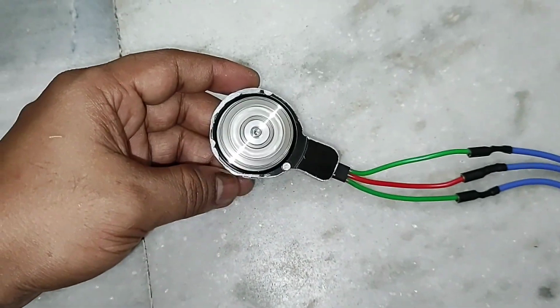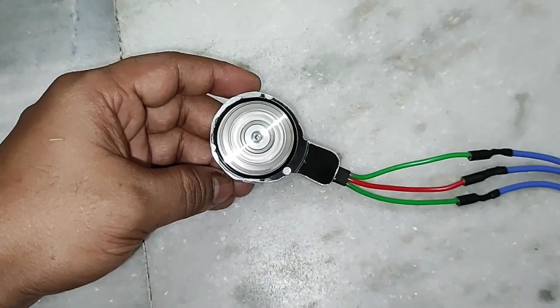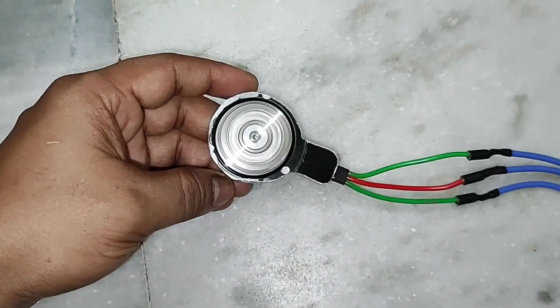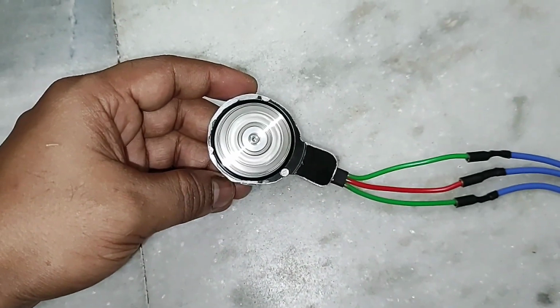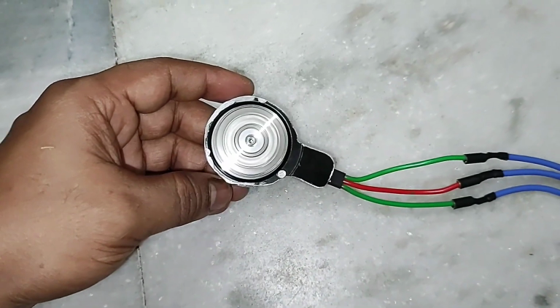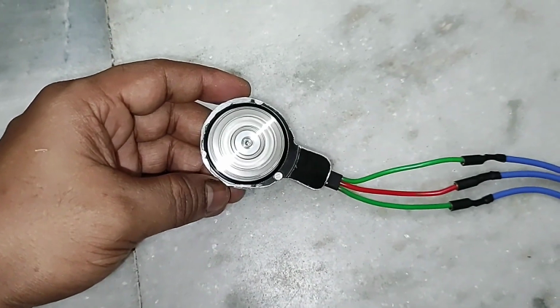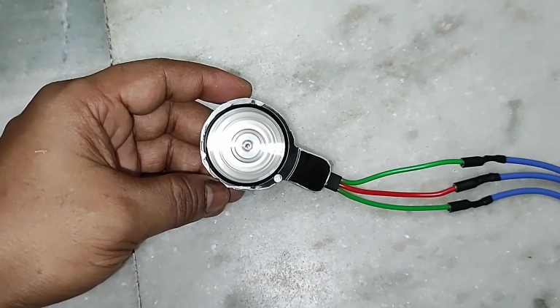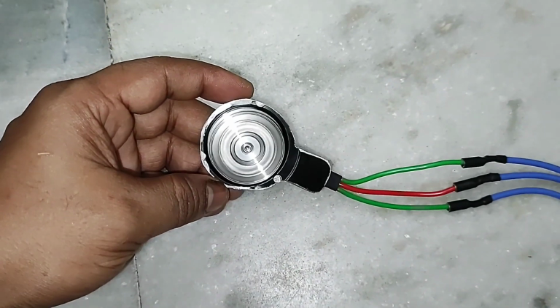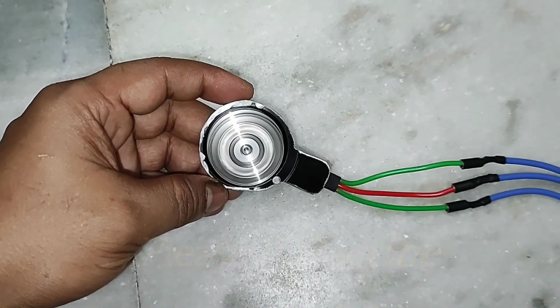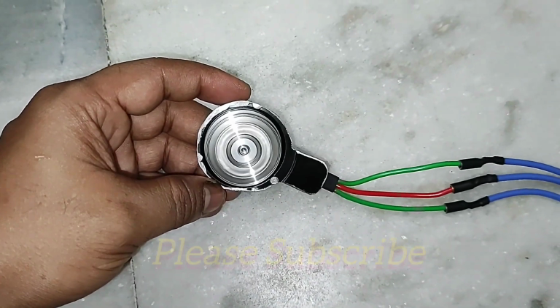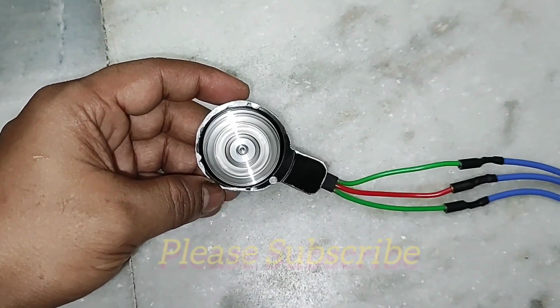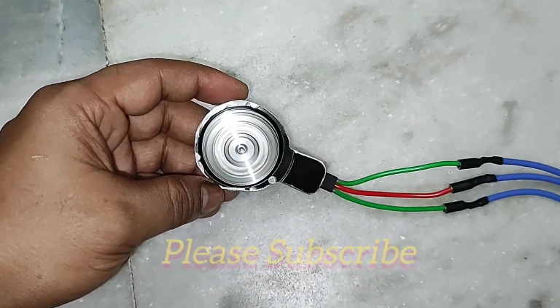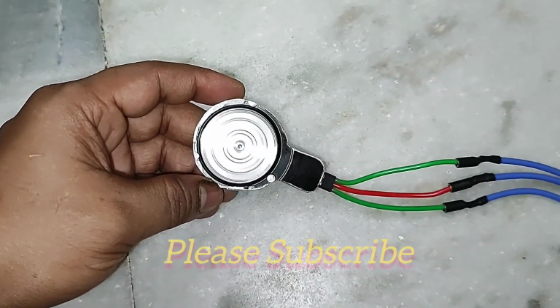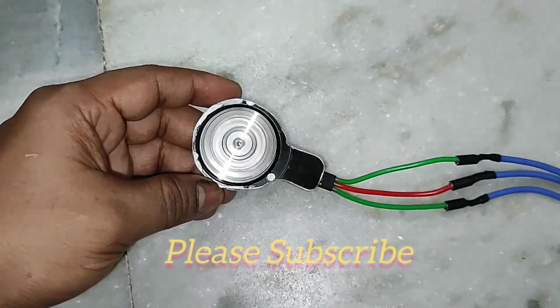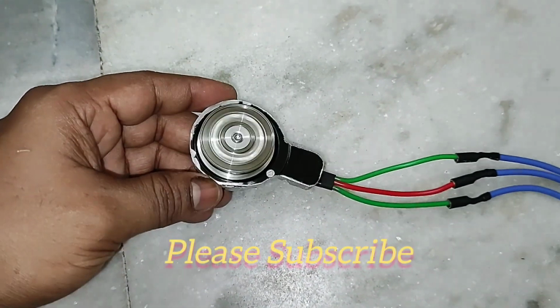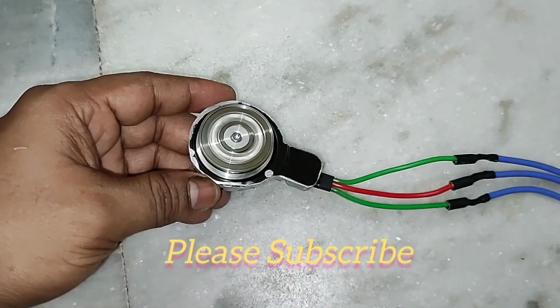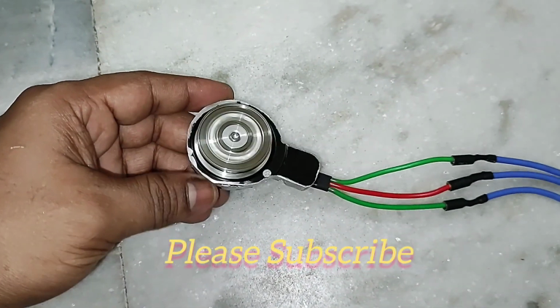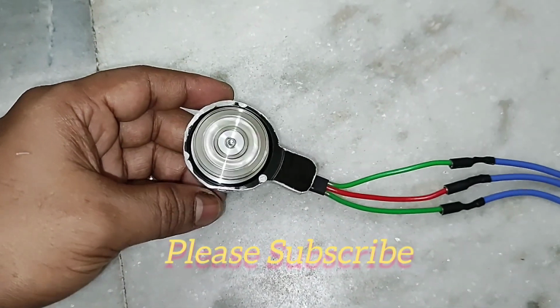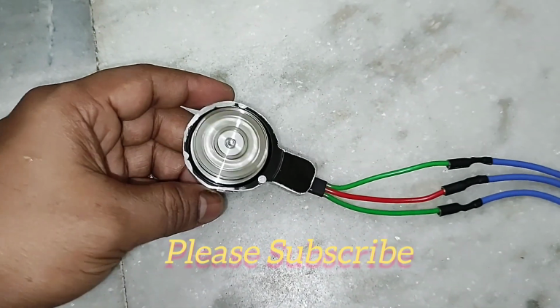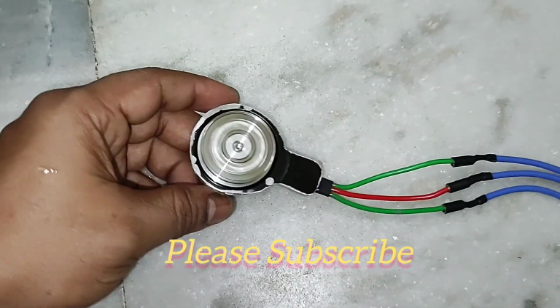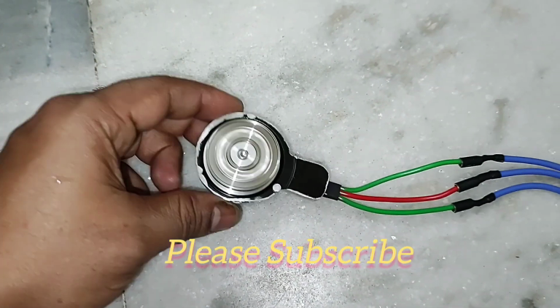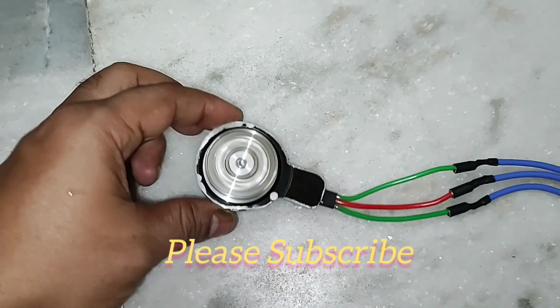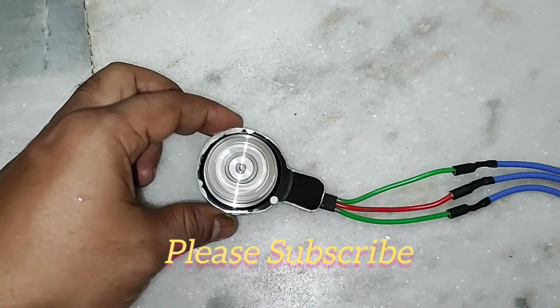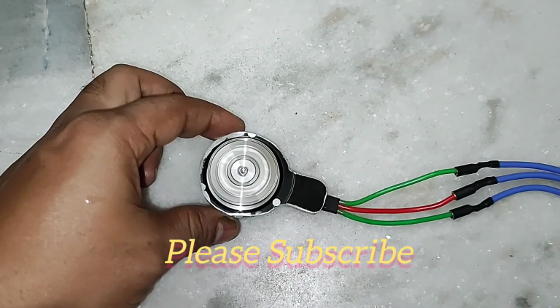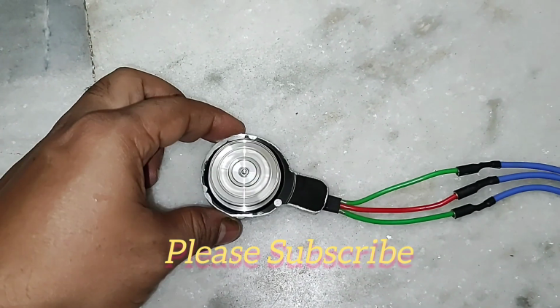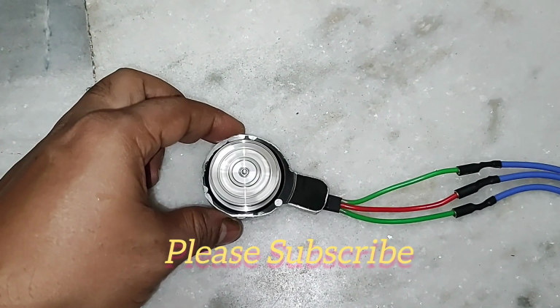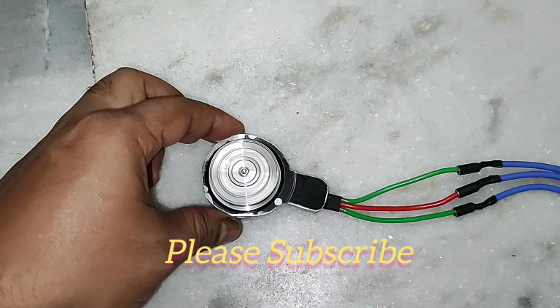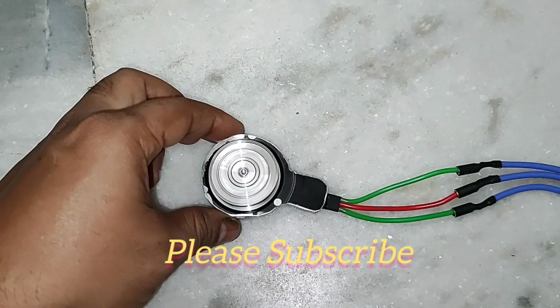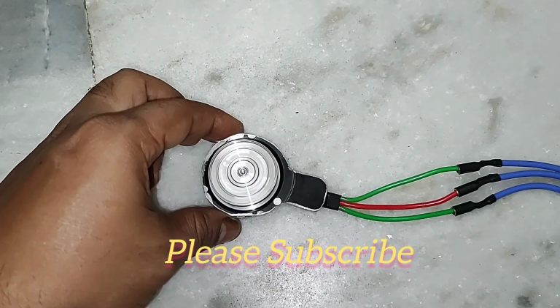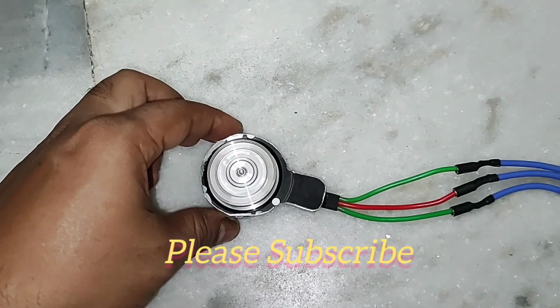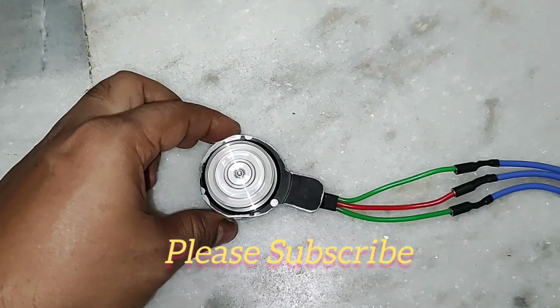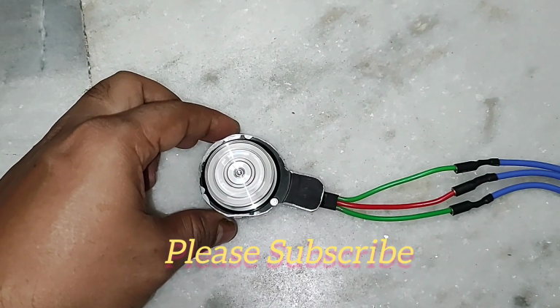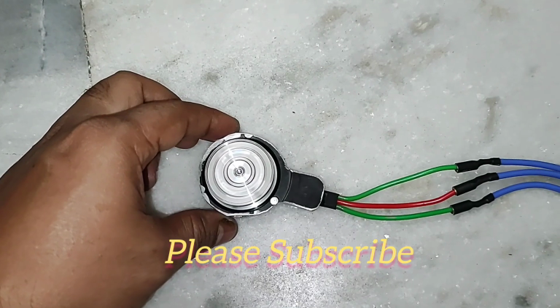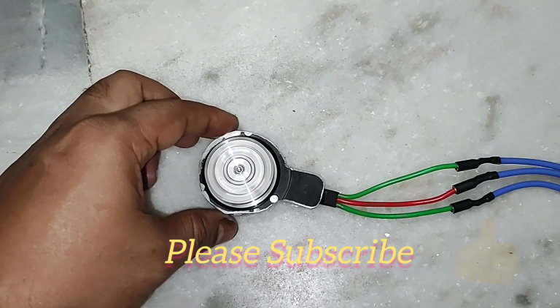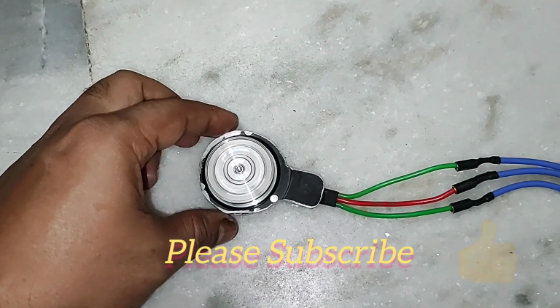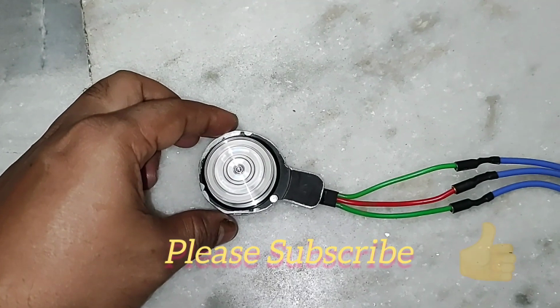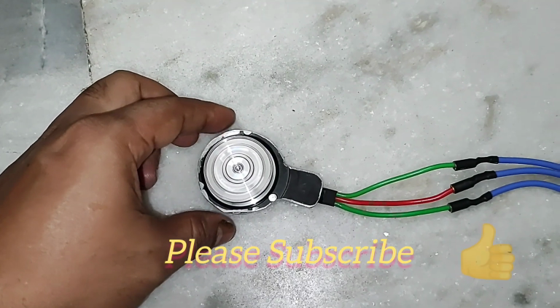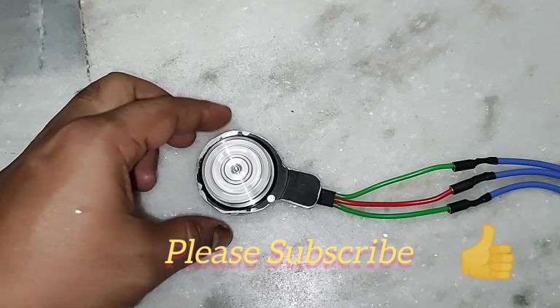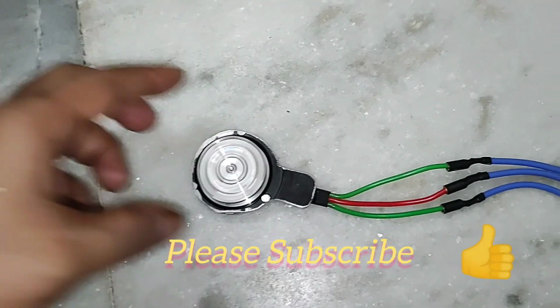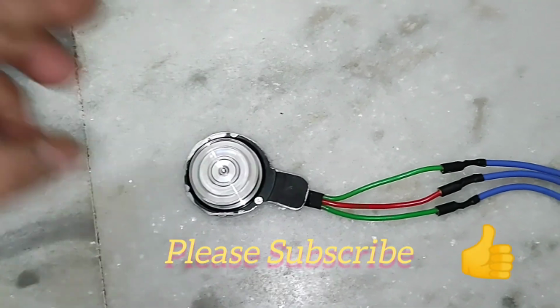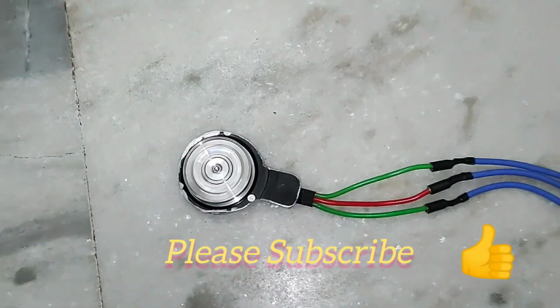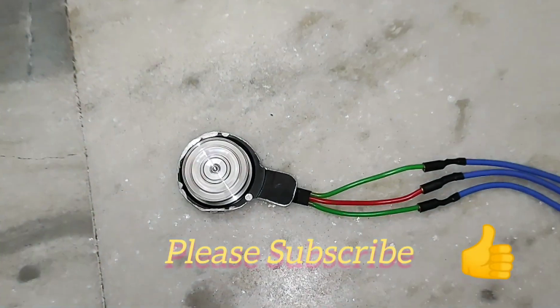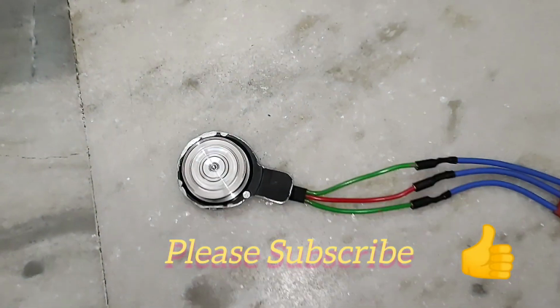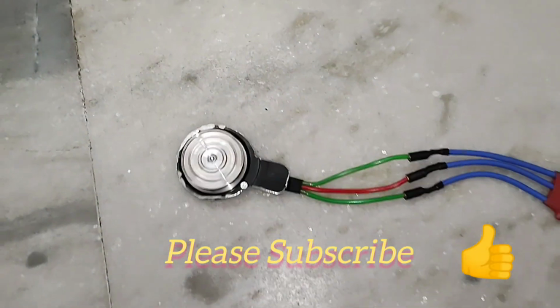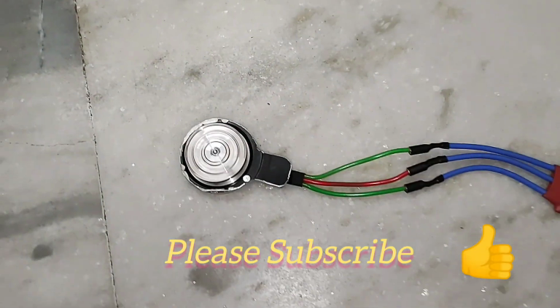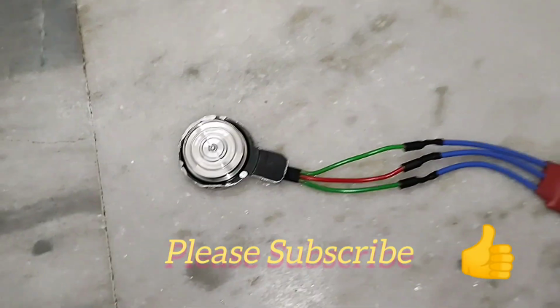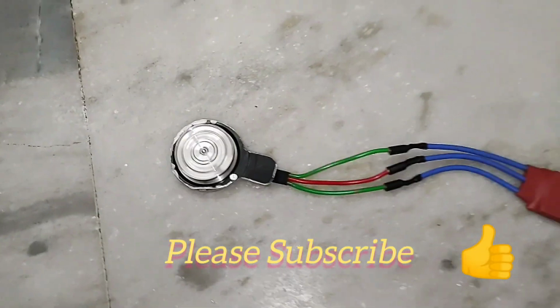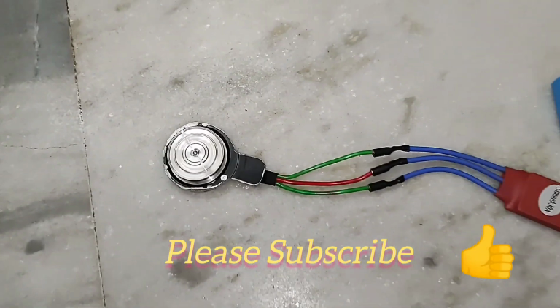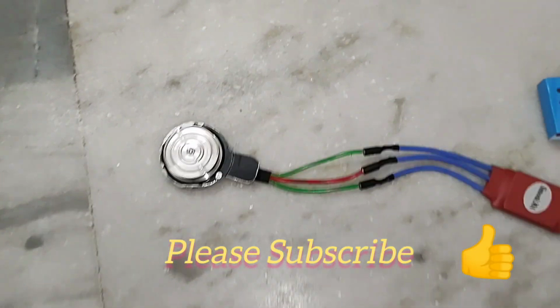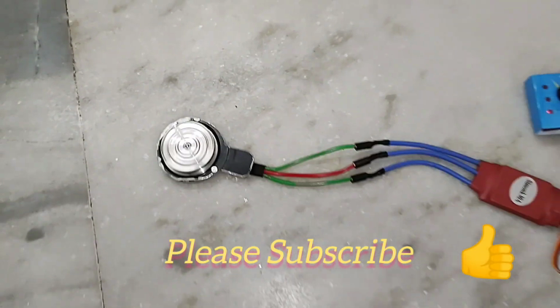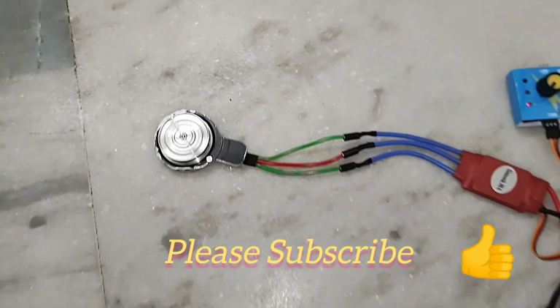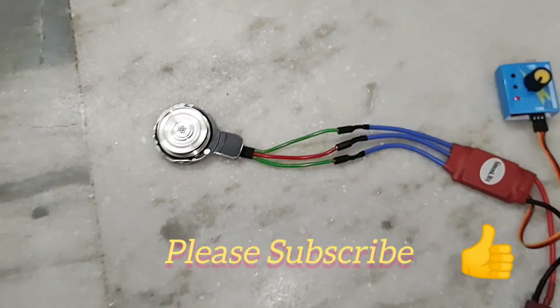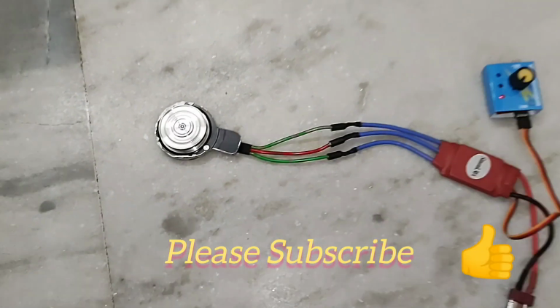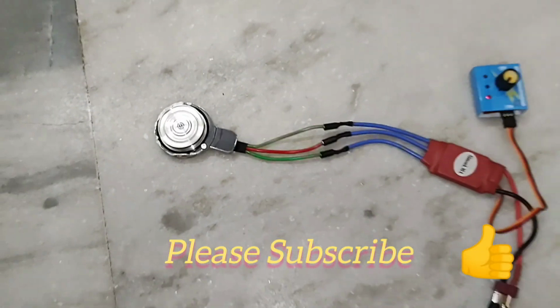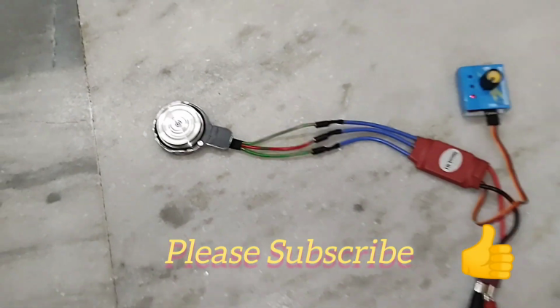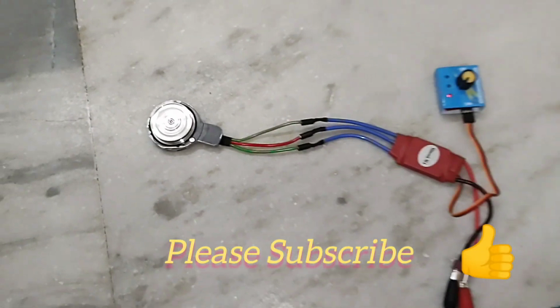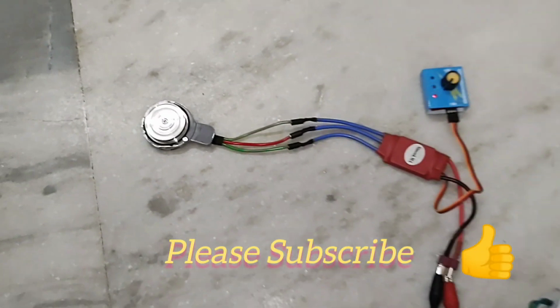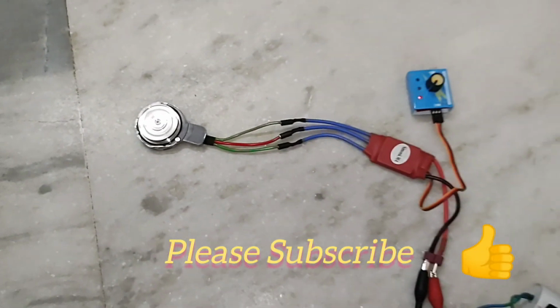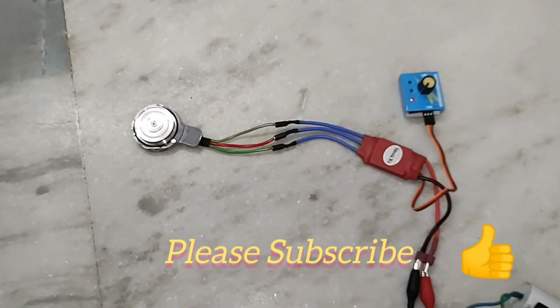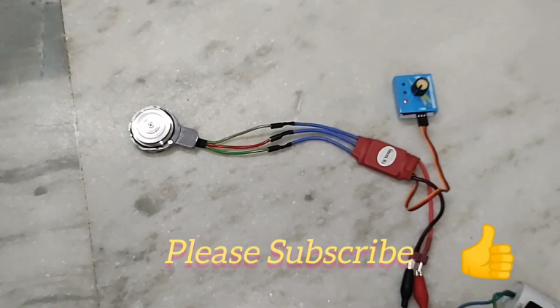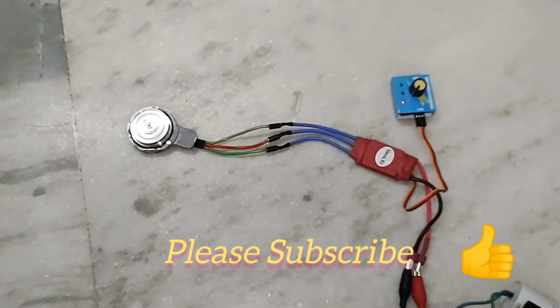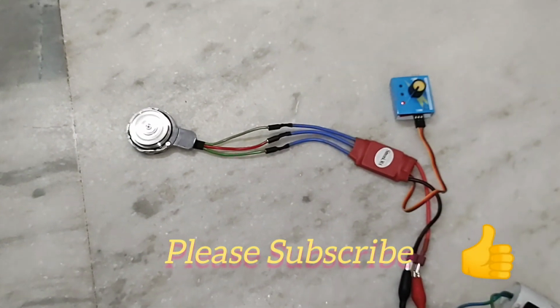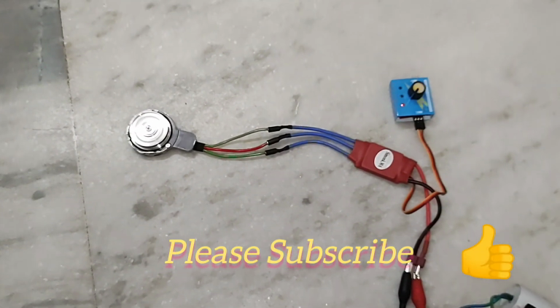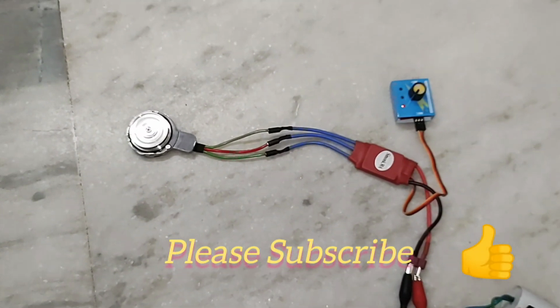I think all of you have liked this video. Please subscribe to SND Innovations and don't forget to press the like button. Thank you.